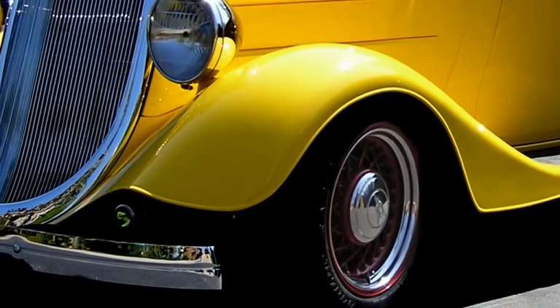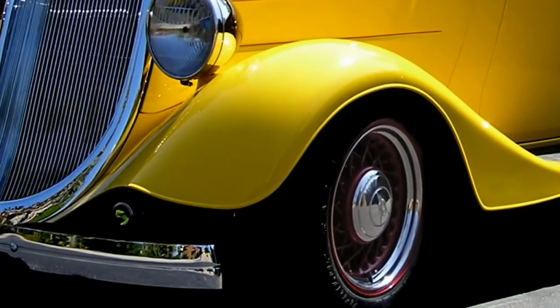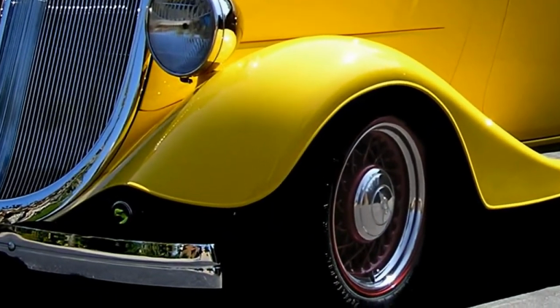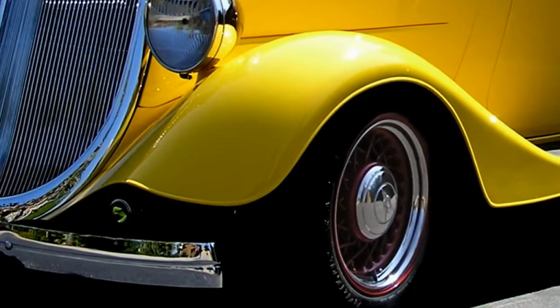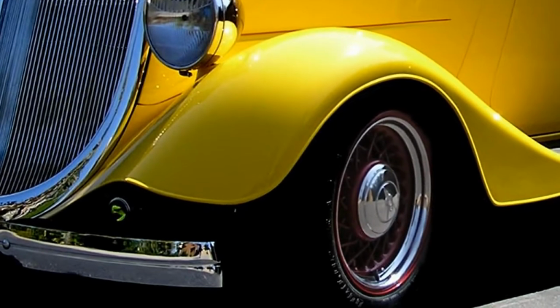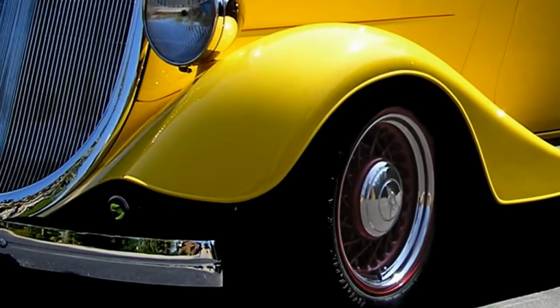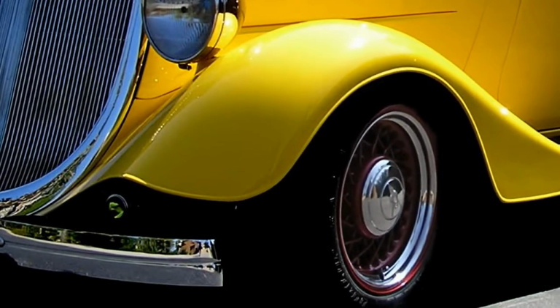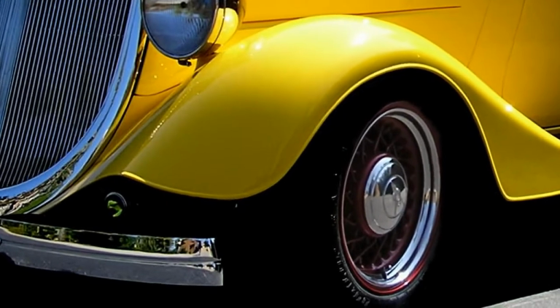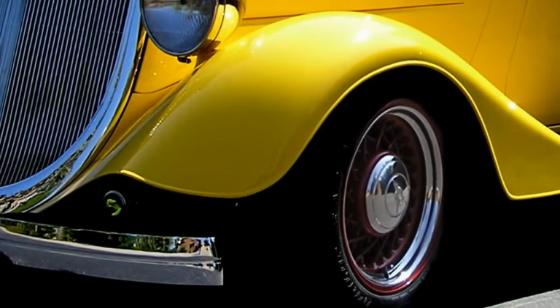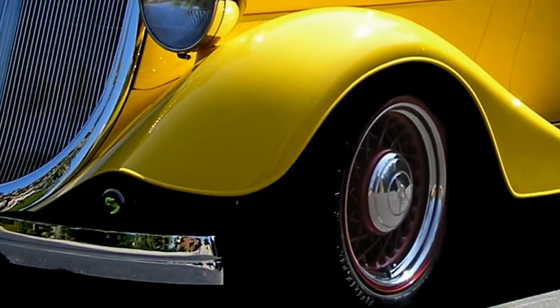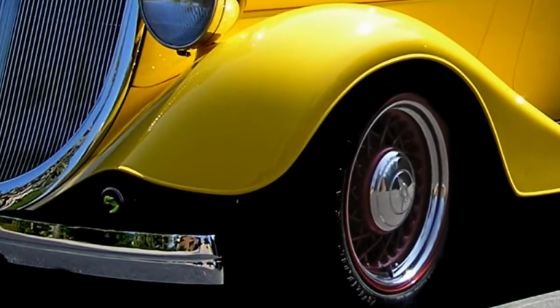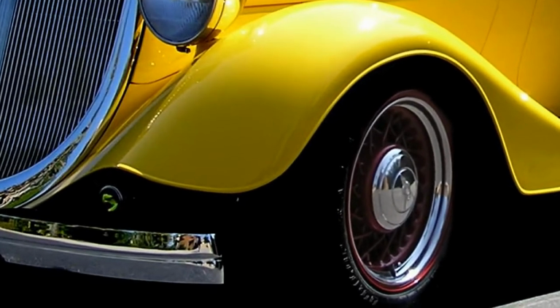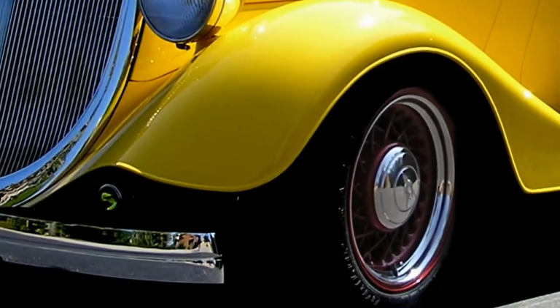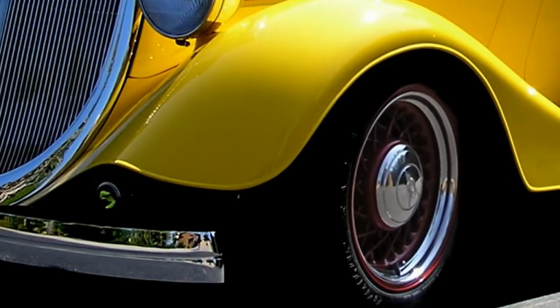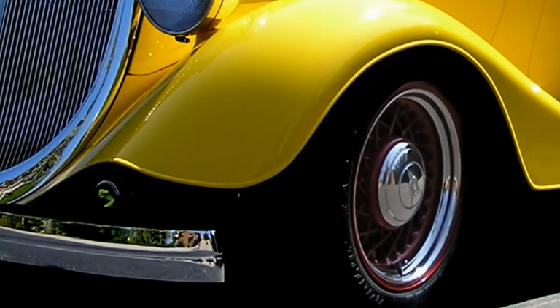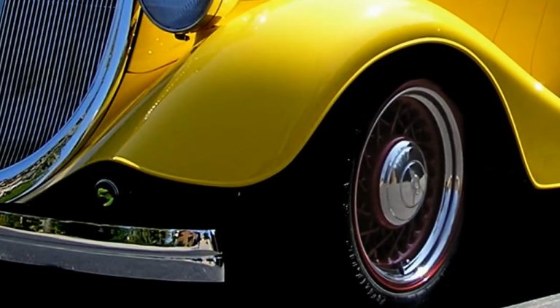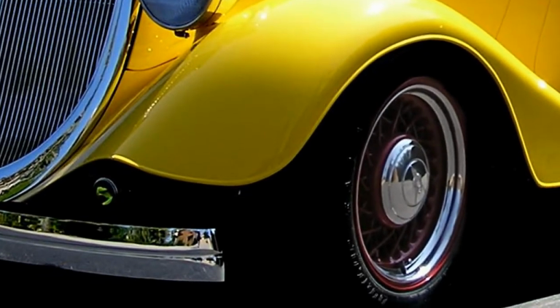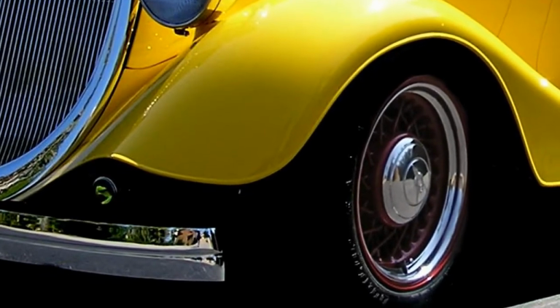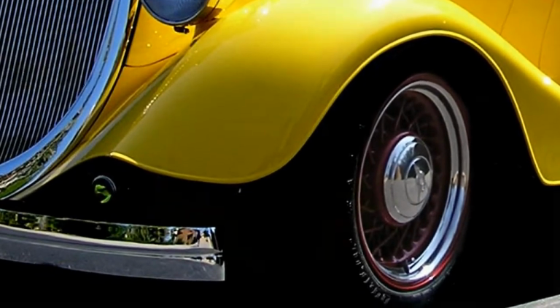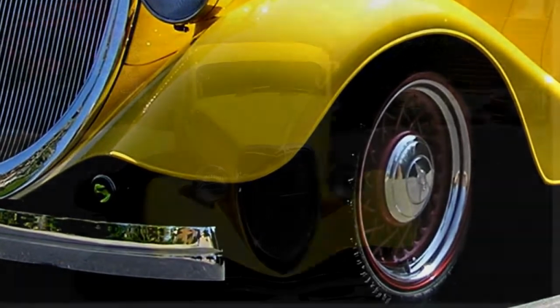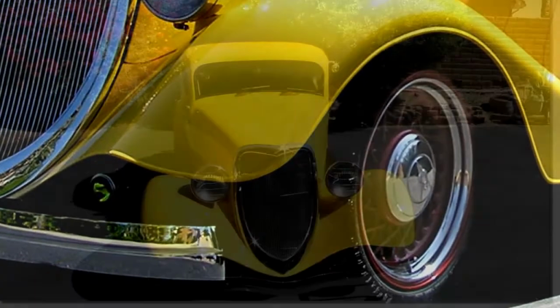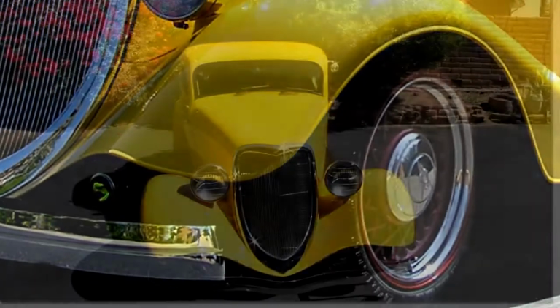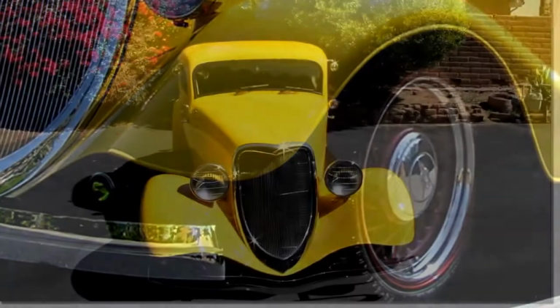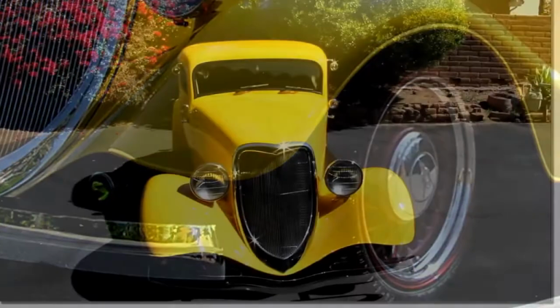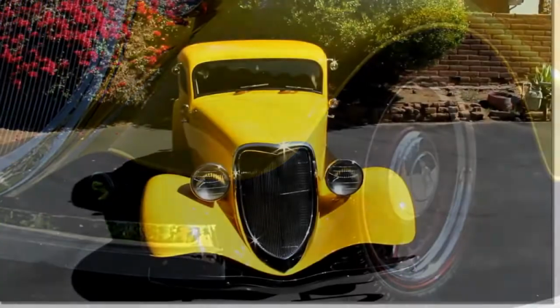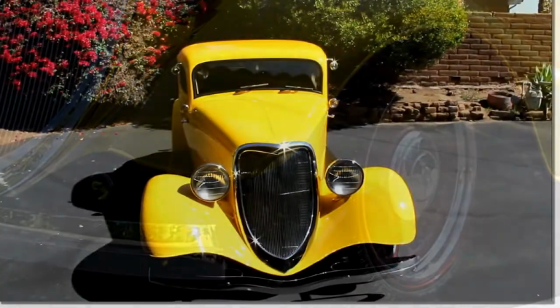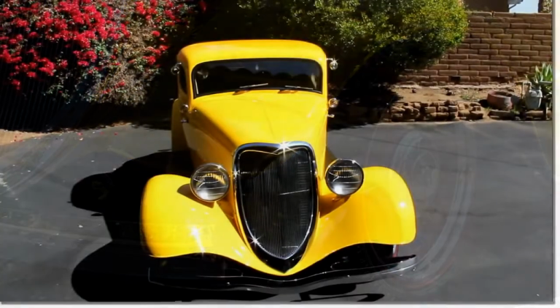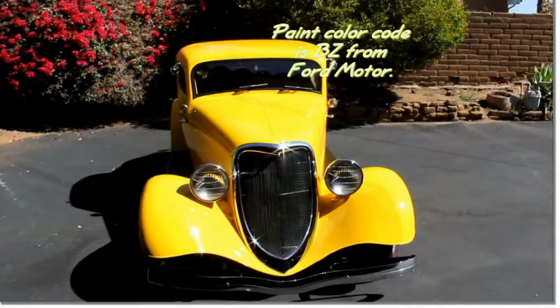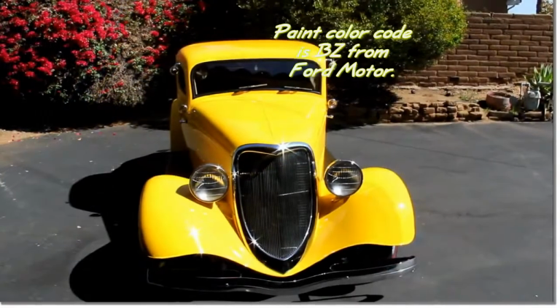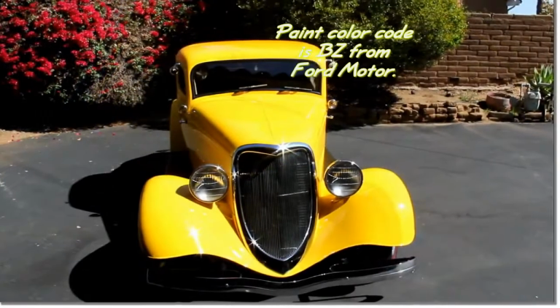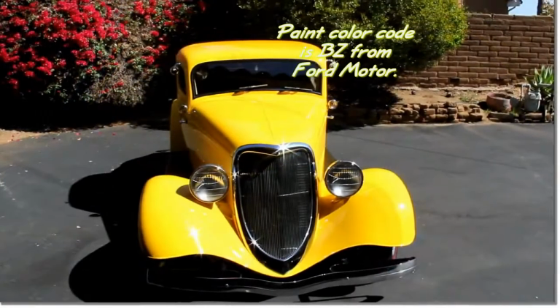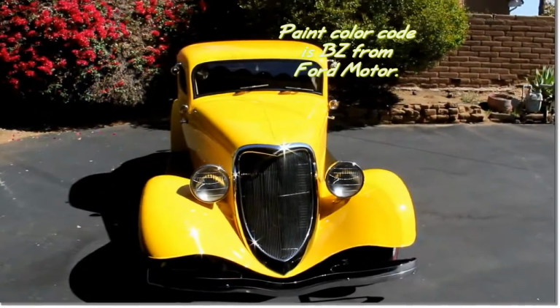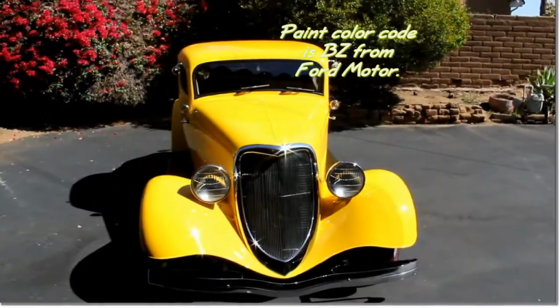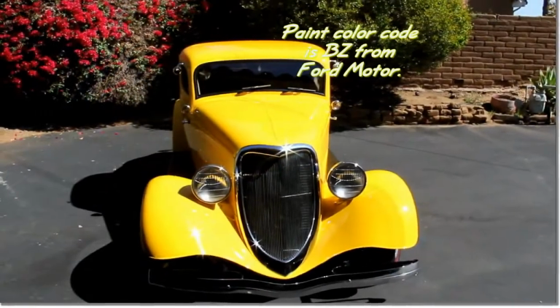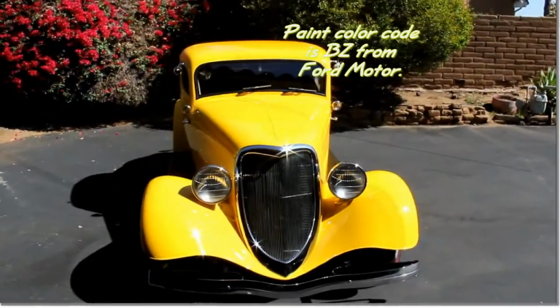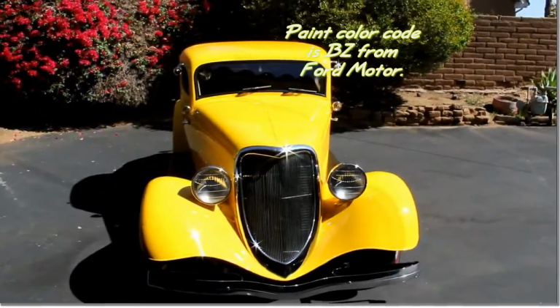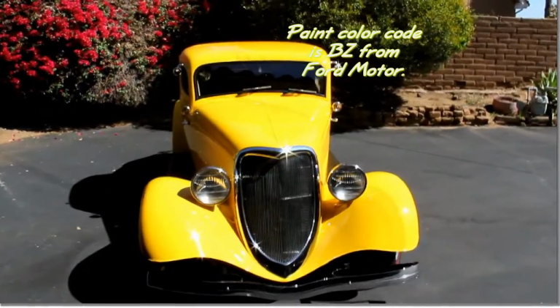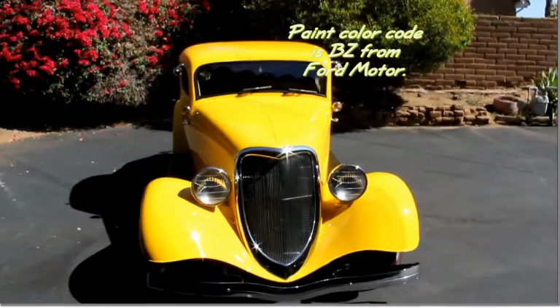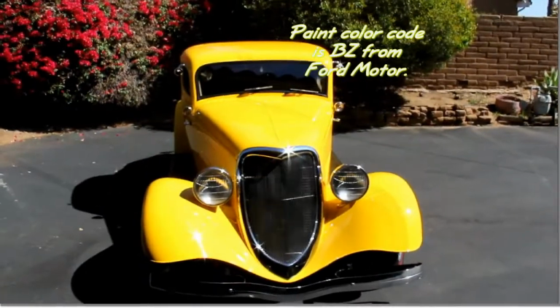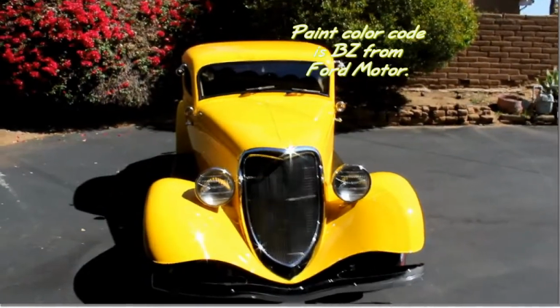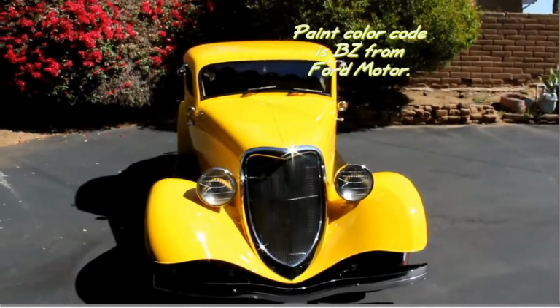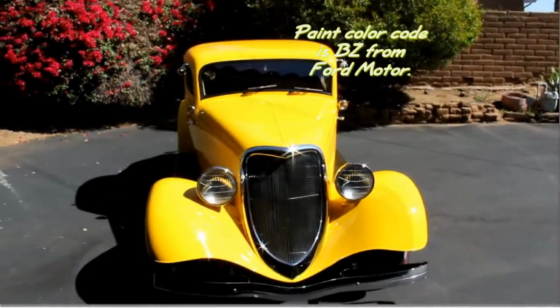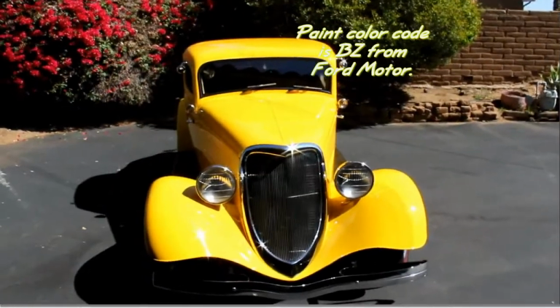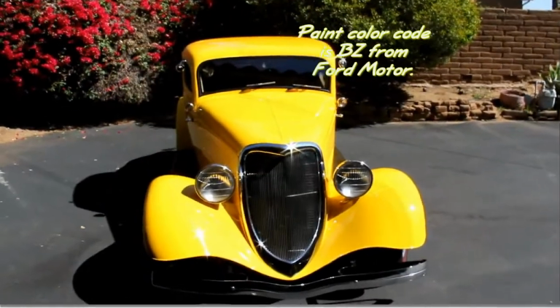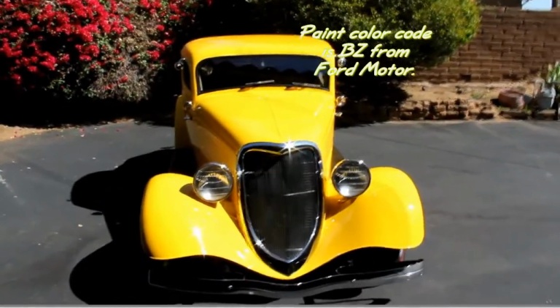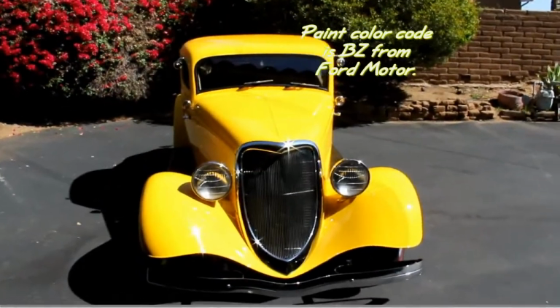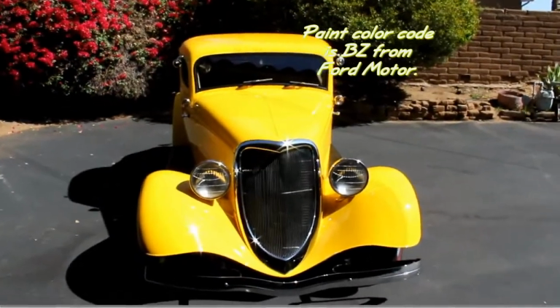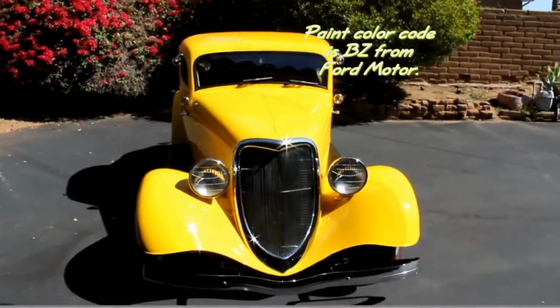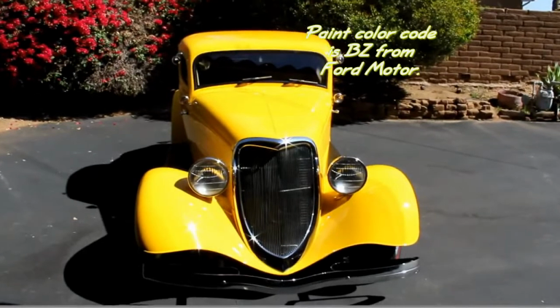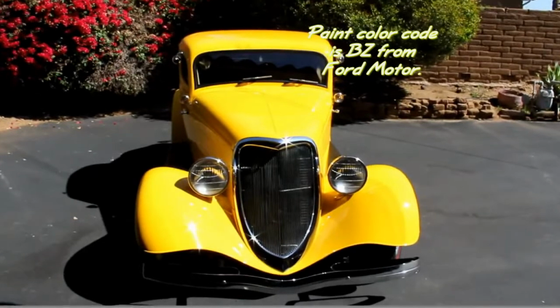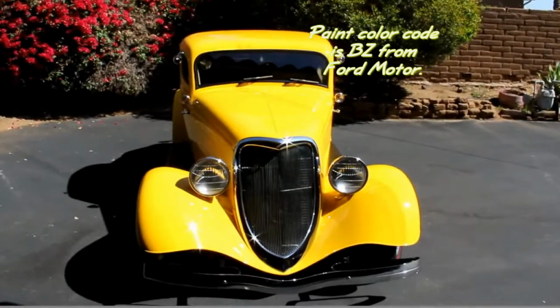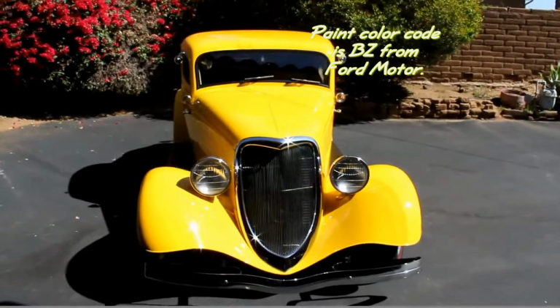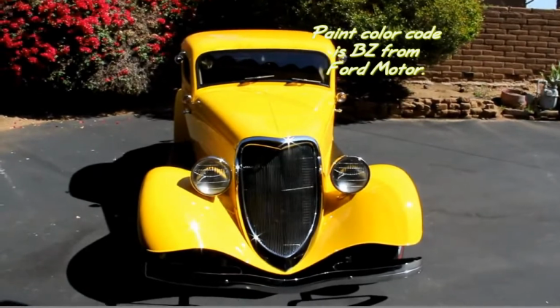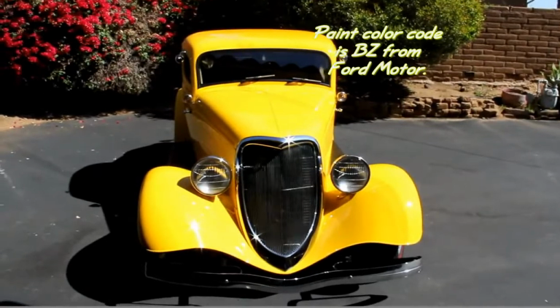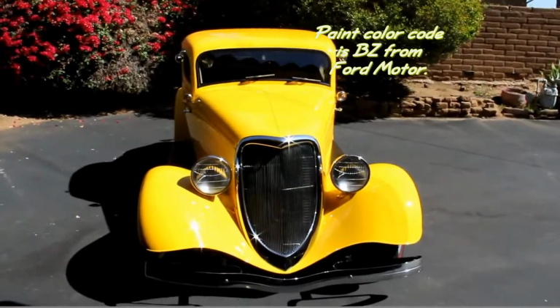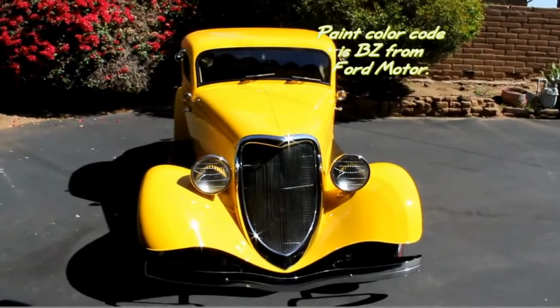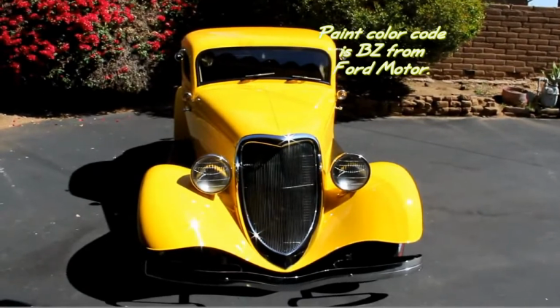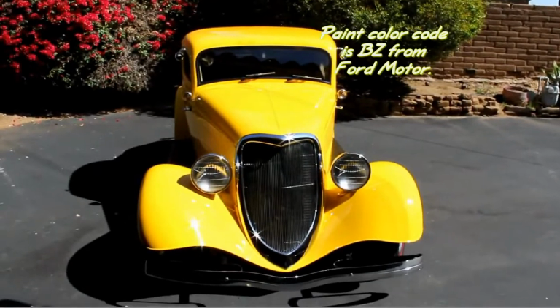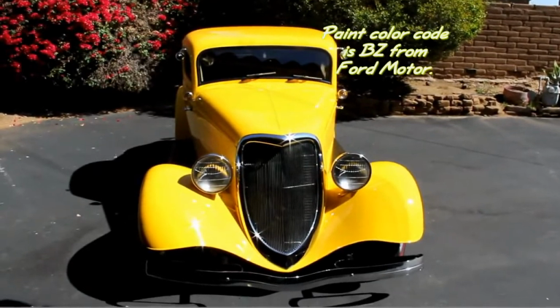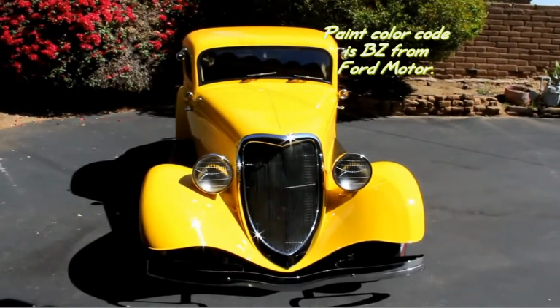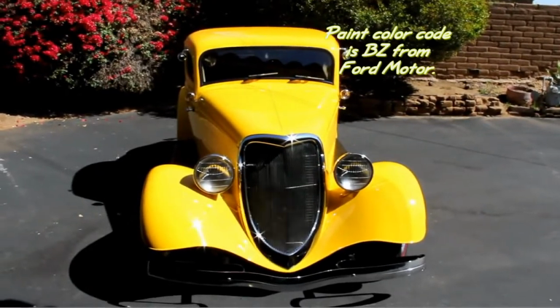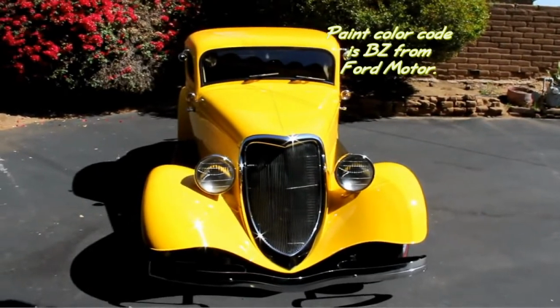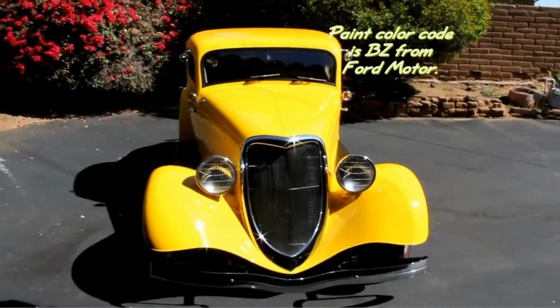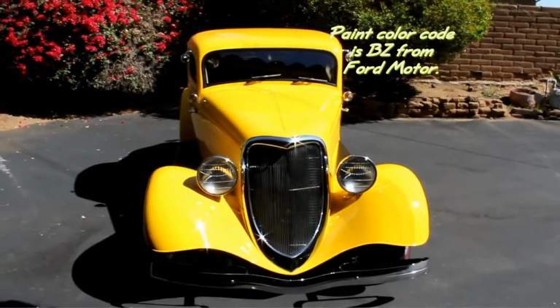We're going to take a quick tour of a 1934 Ford. There it is — a 1934 Ford Coupe.